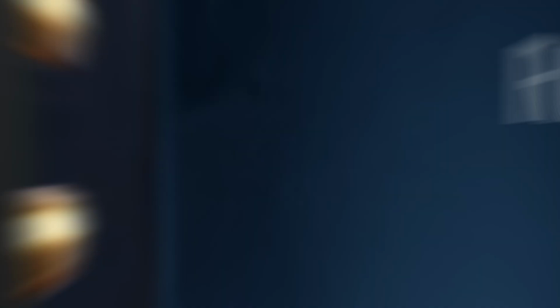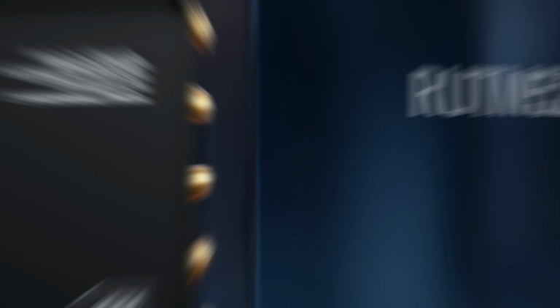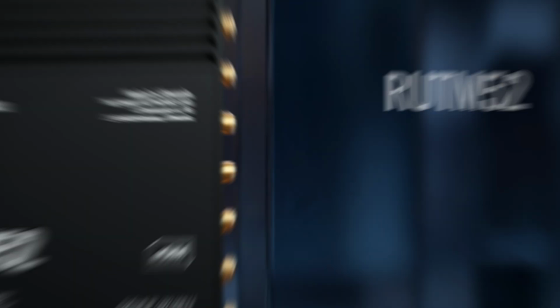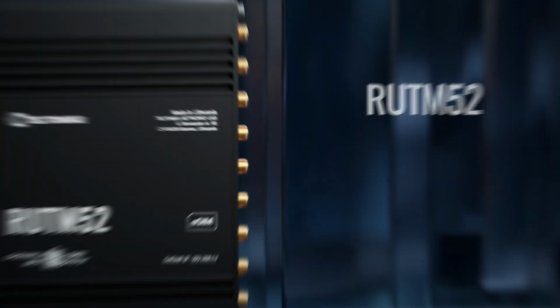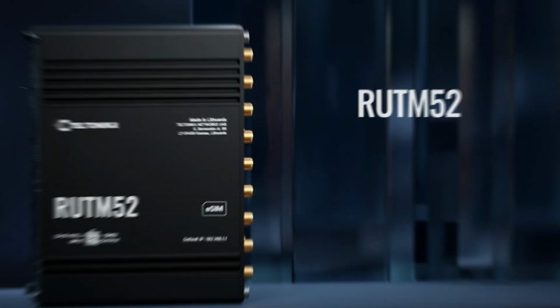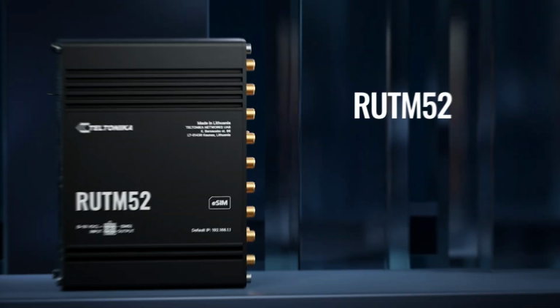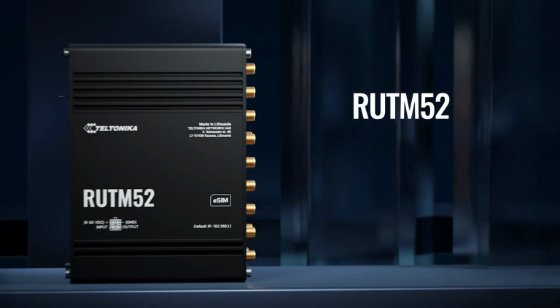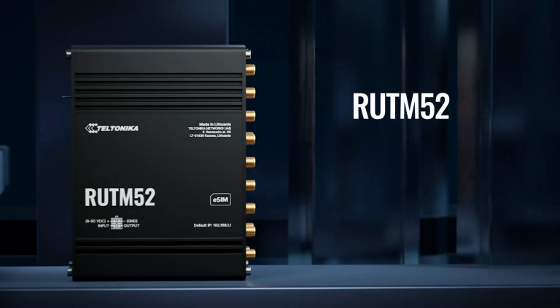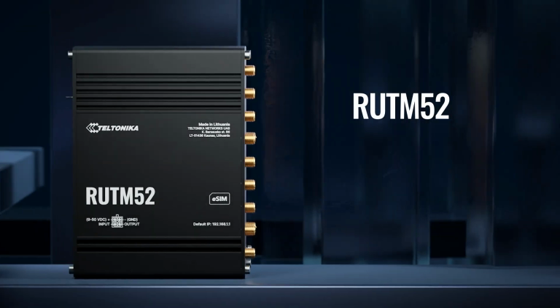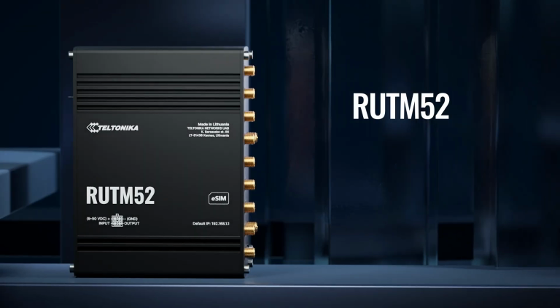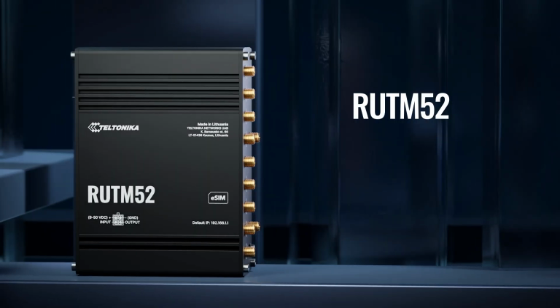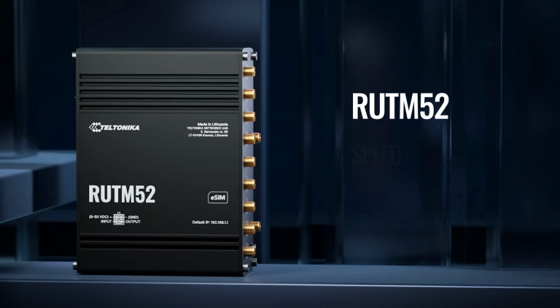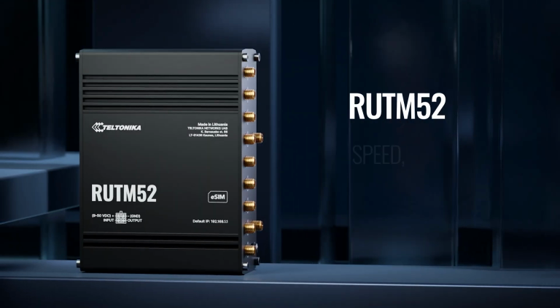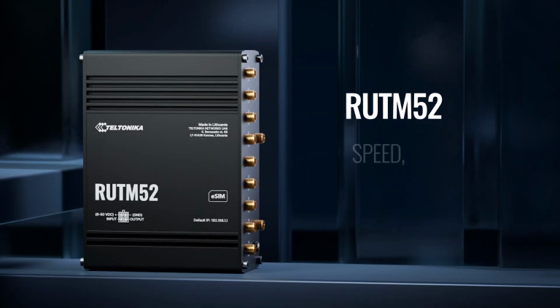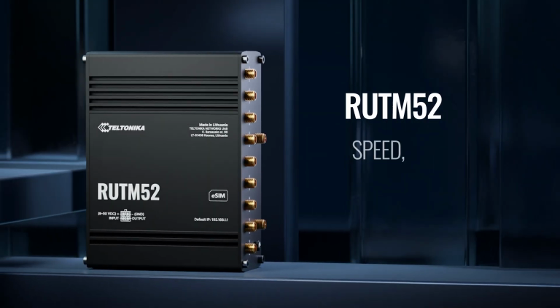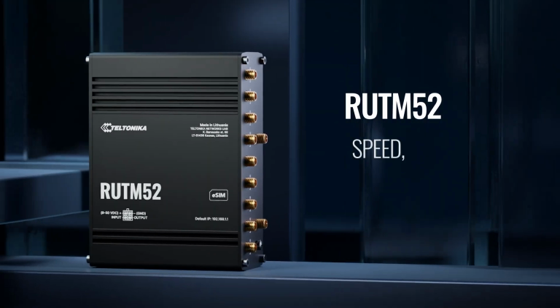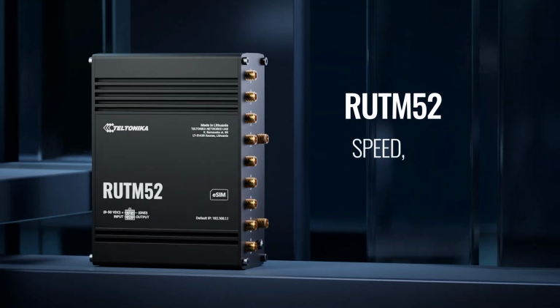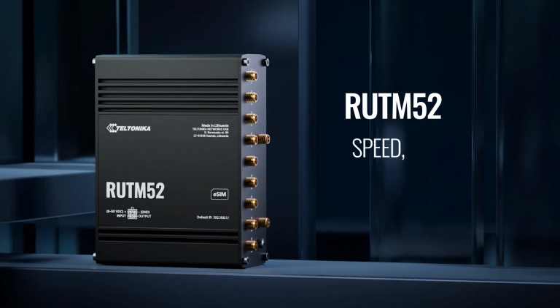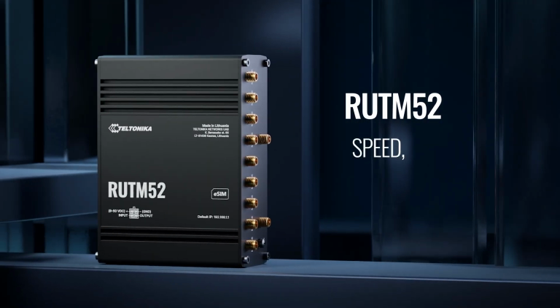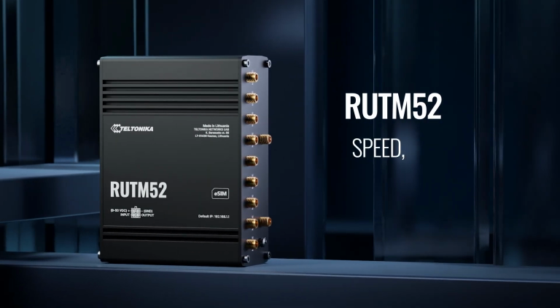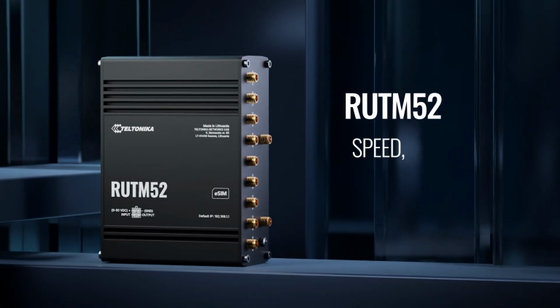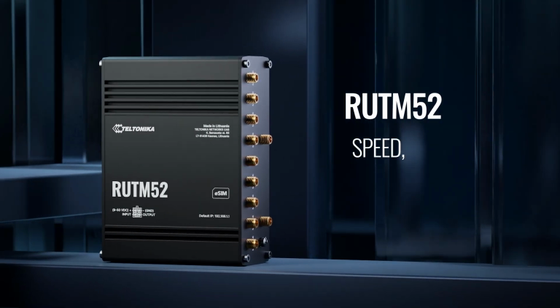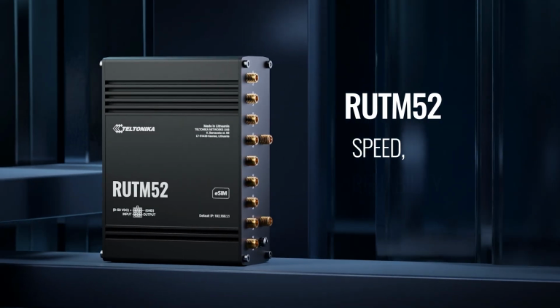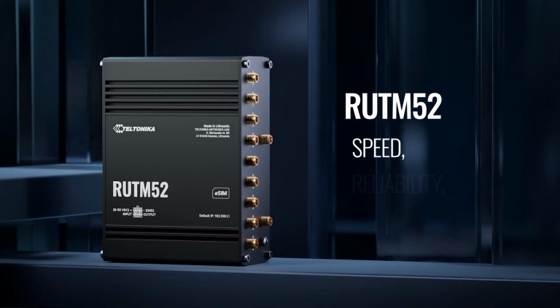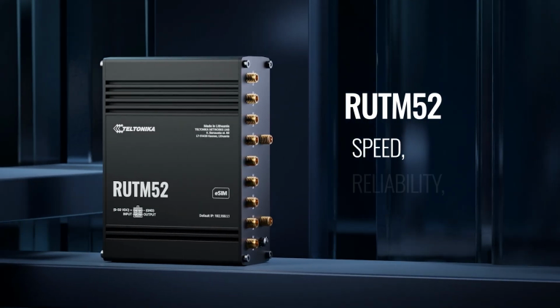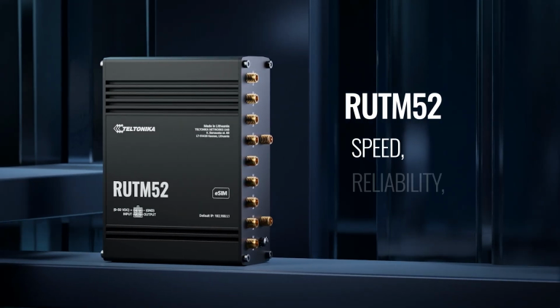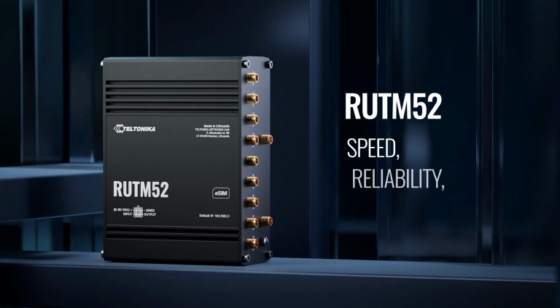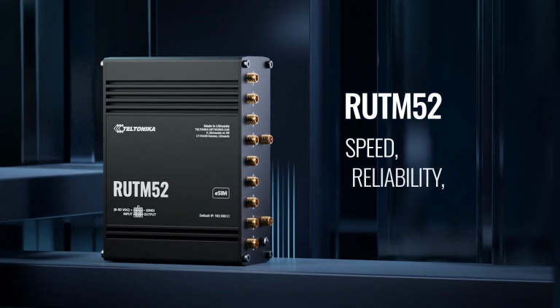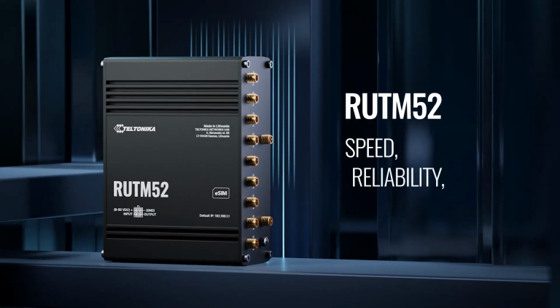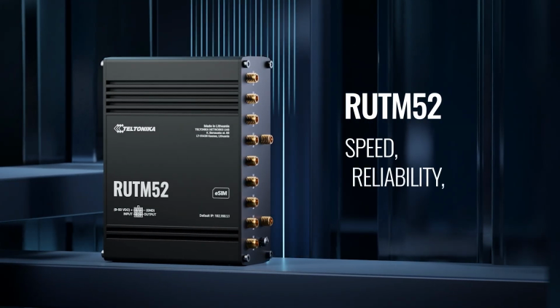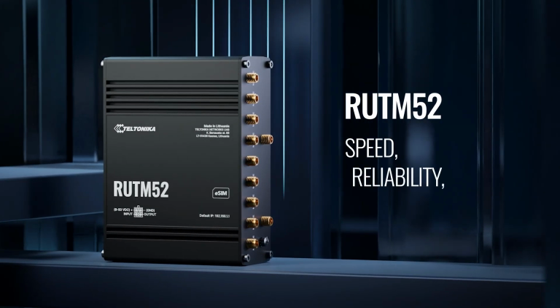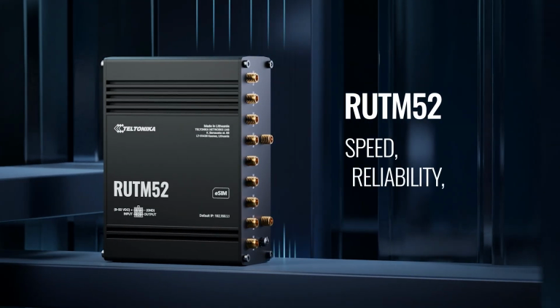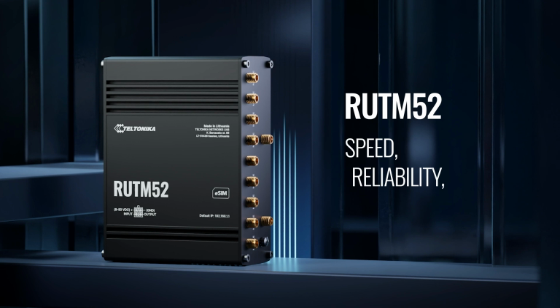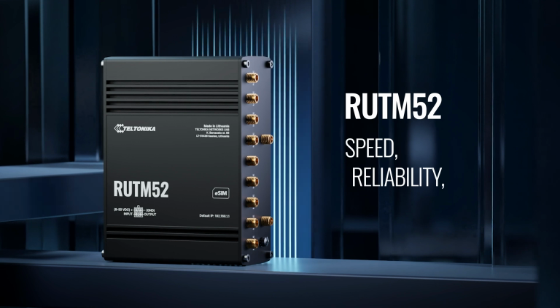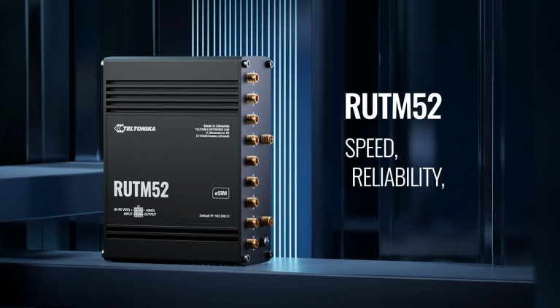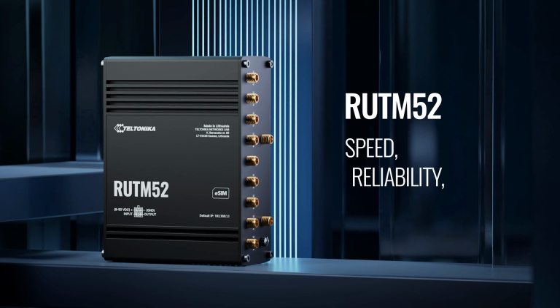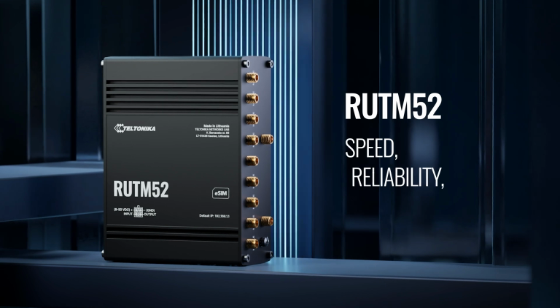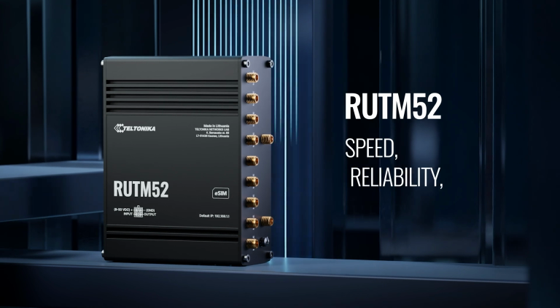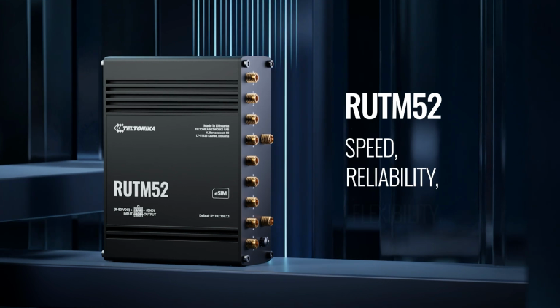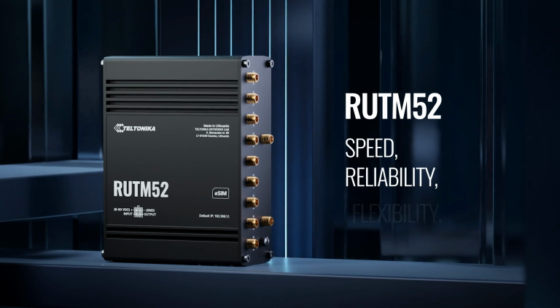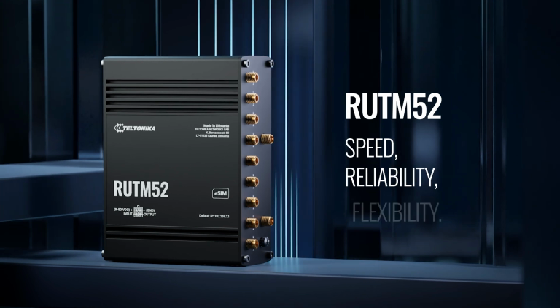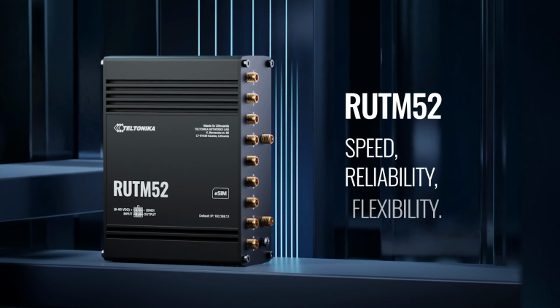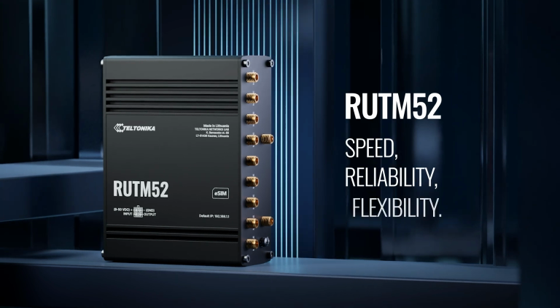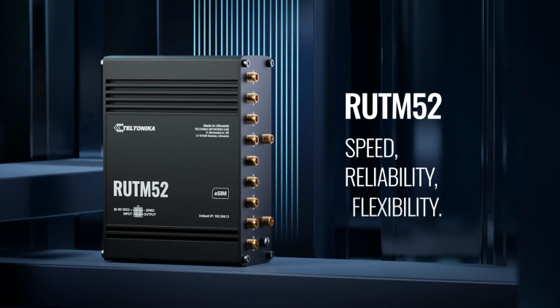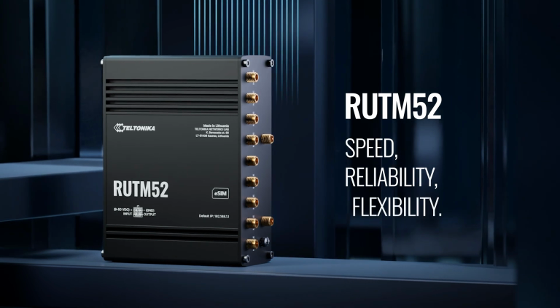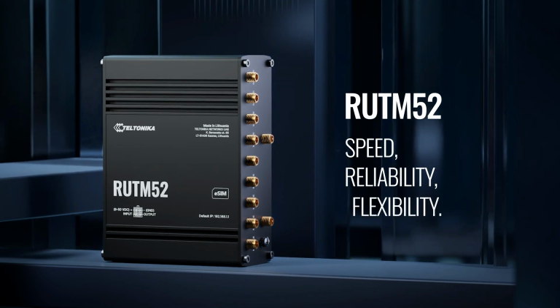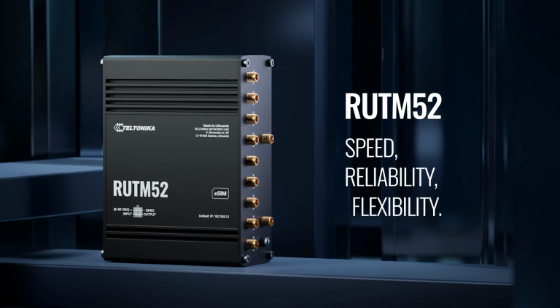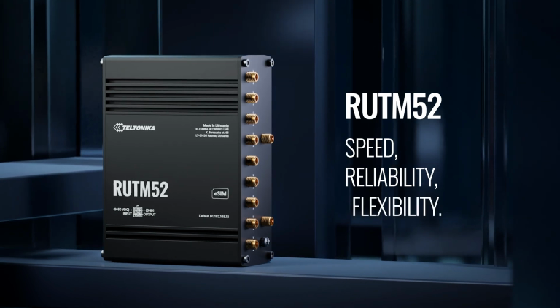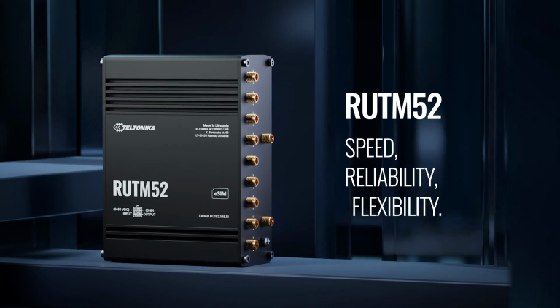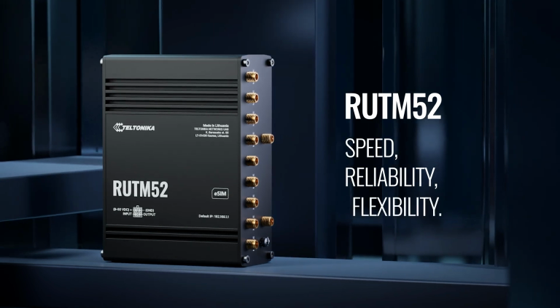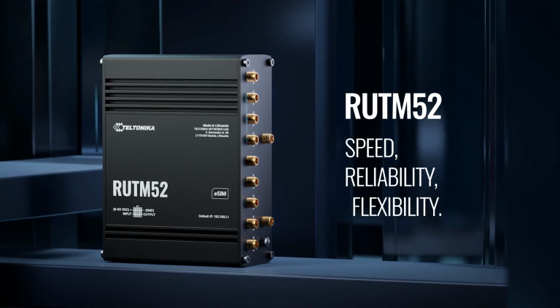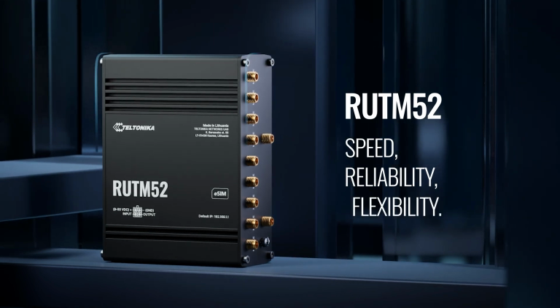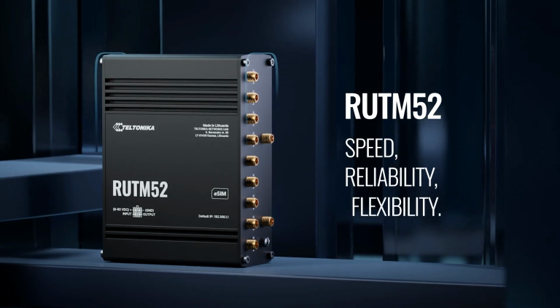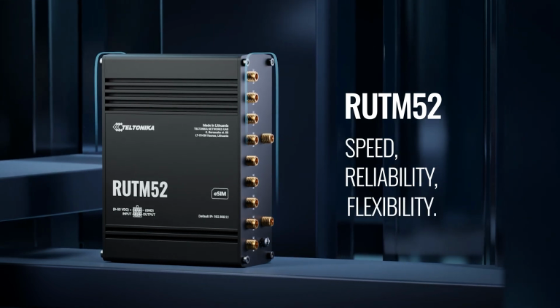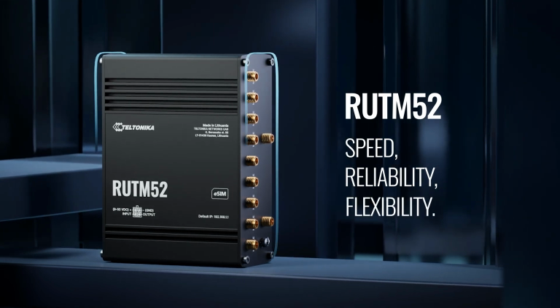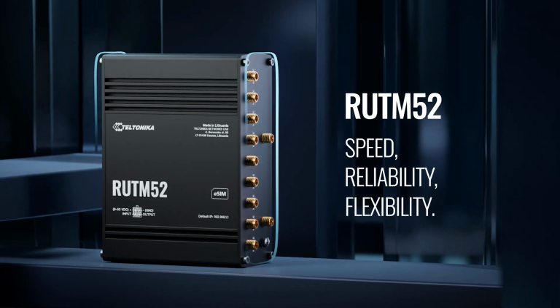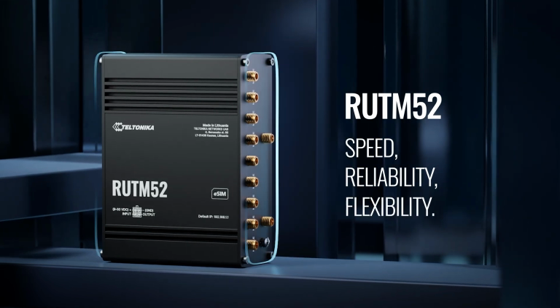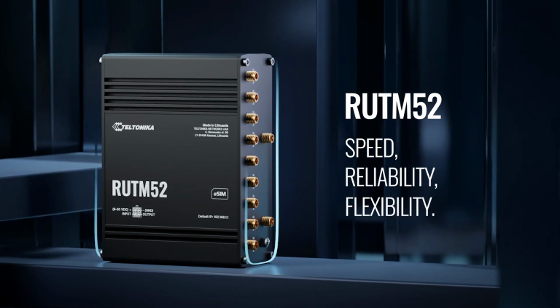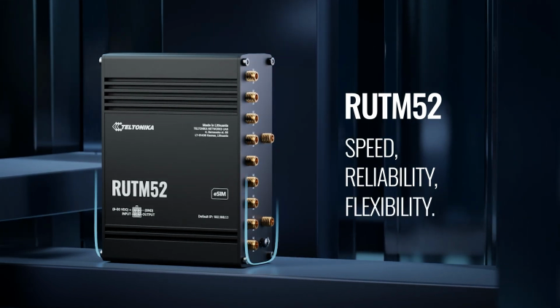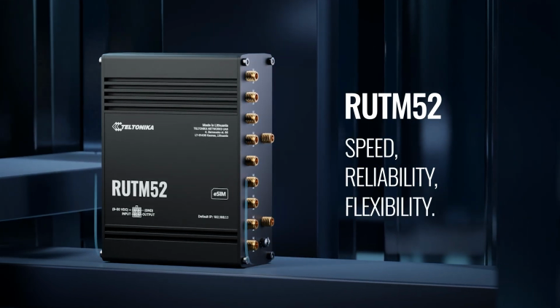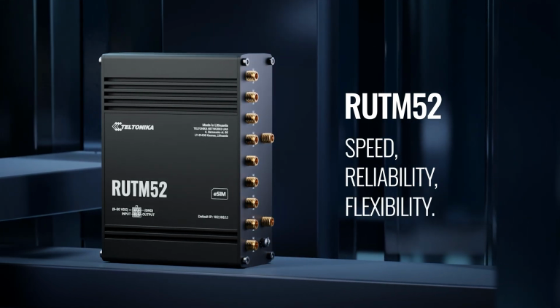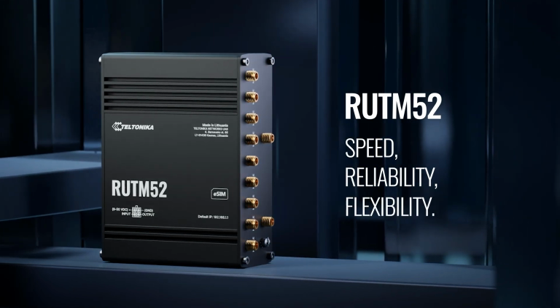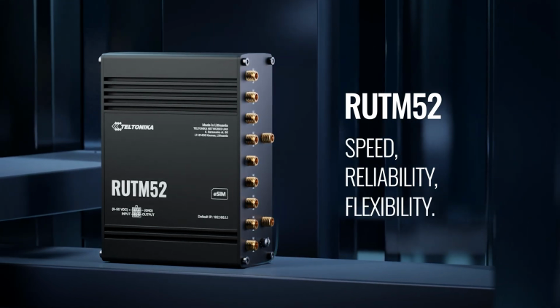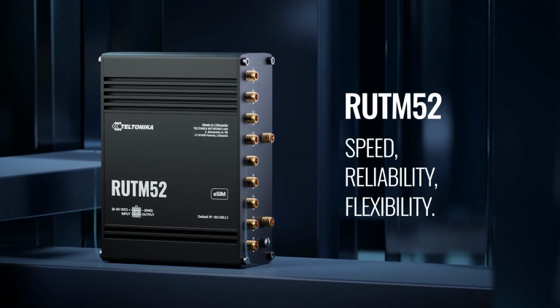RUTM-52. For those who need speed, reliability, and the freedom to connect on their terms.